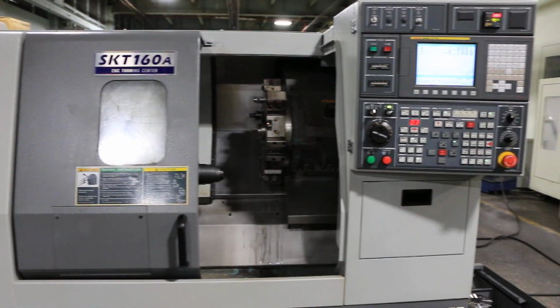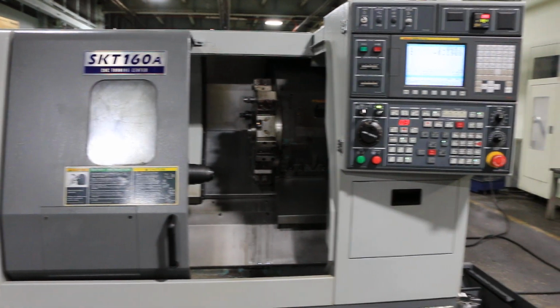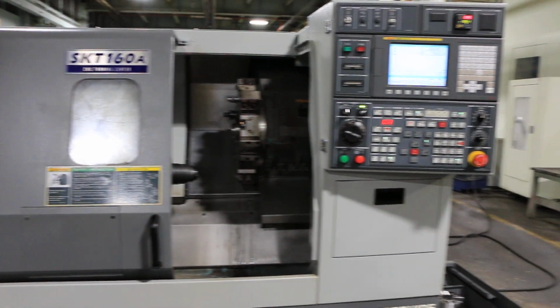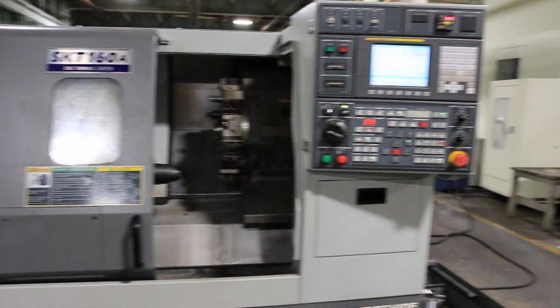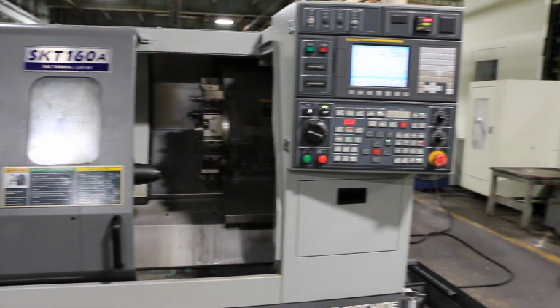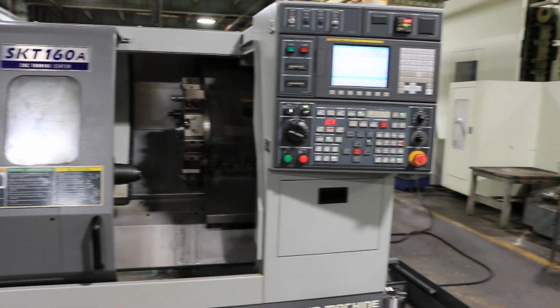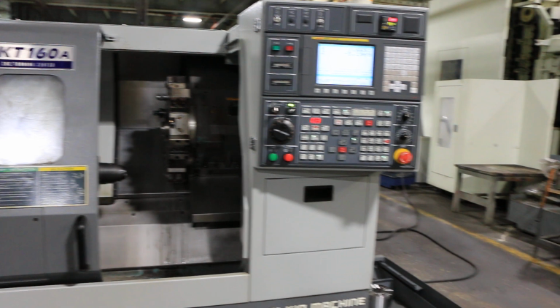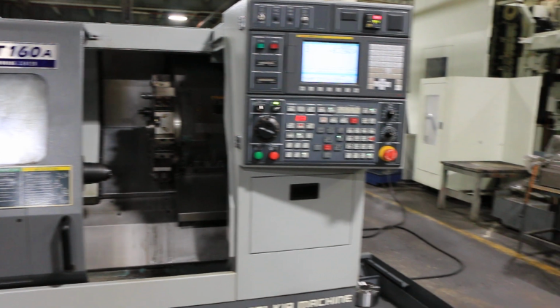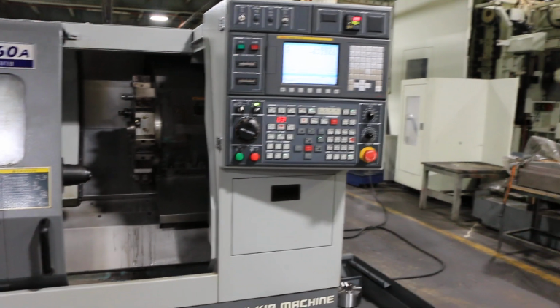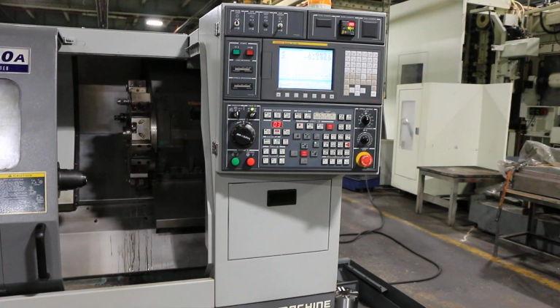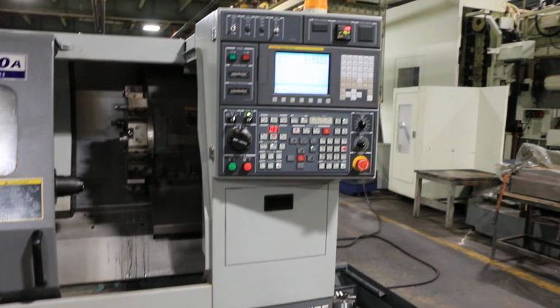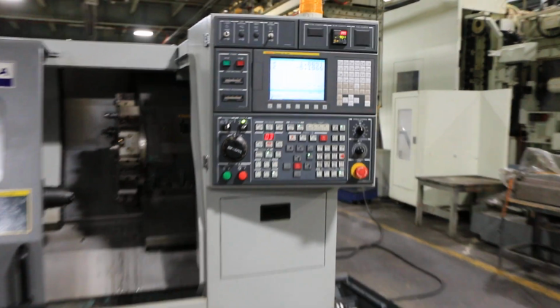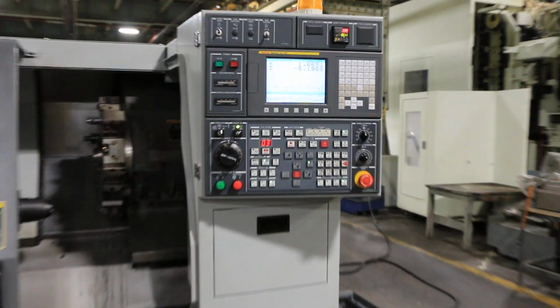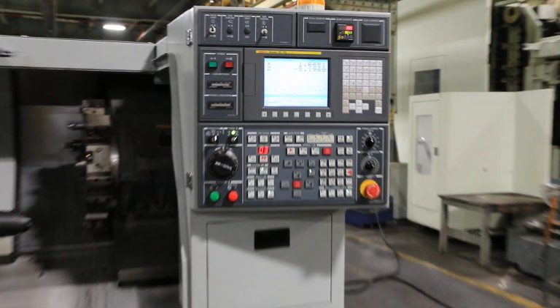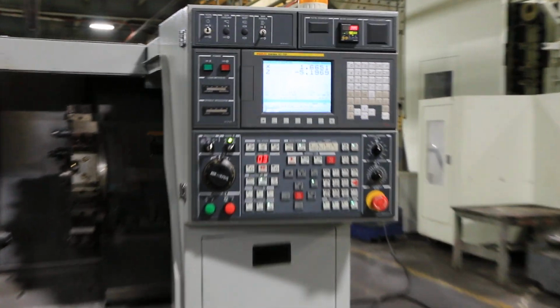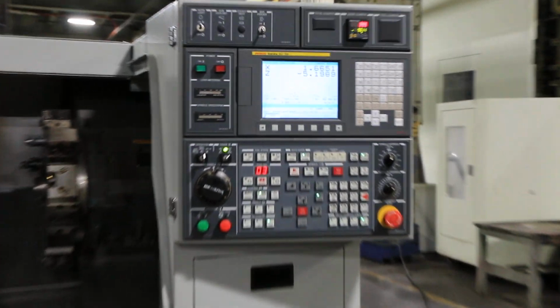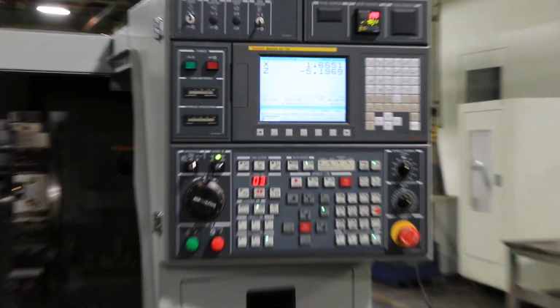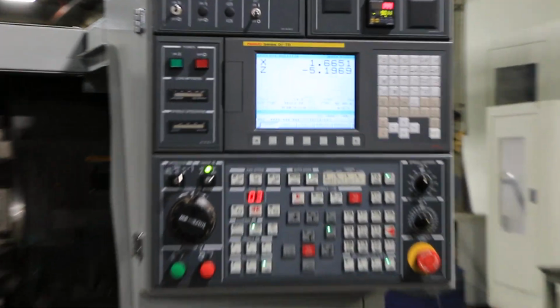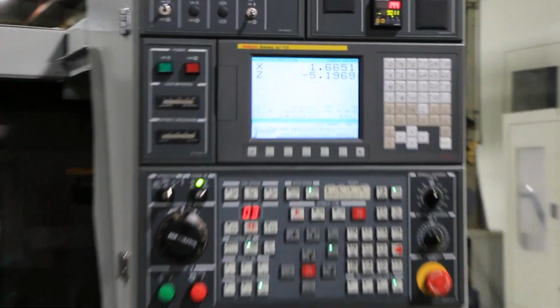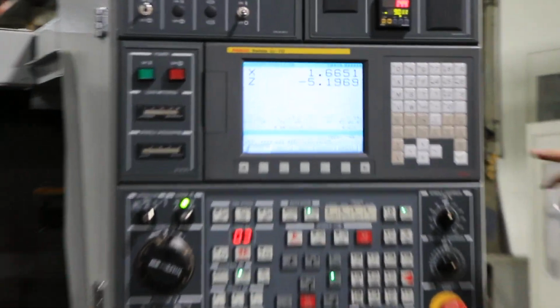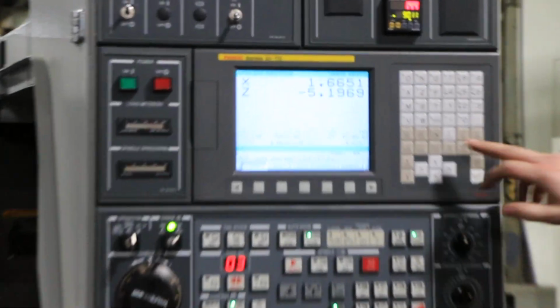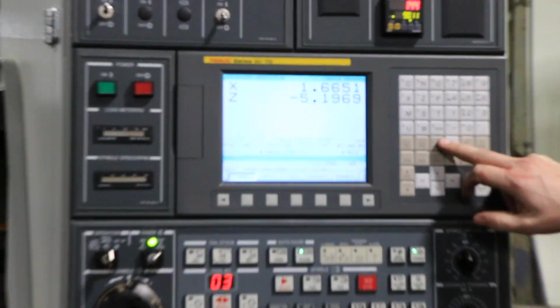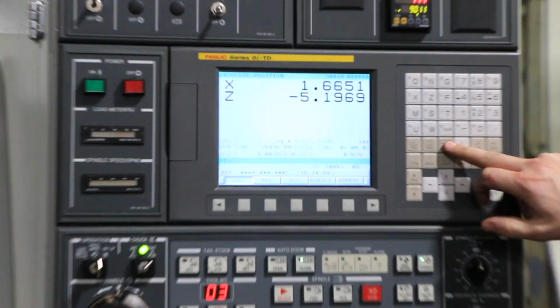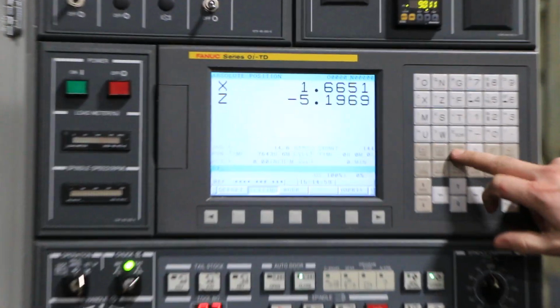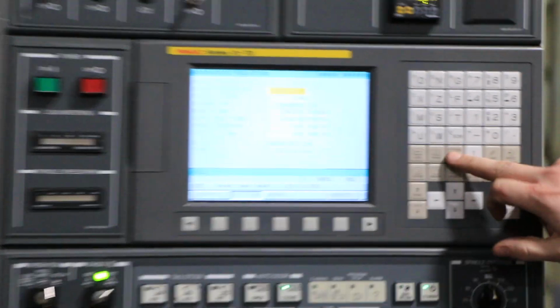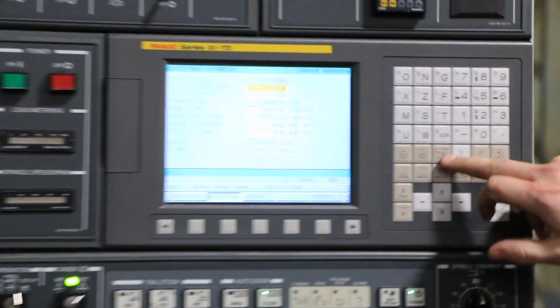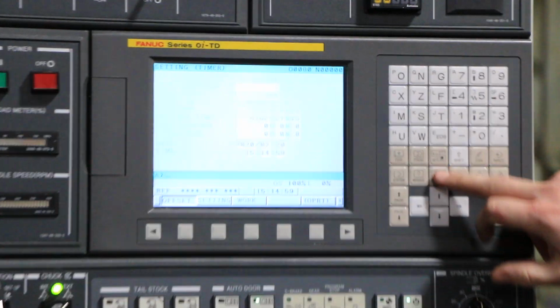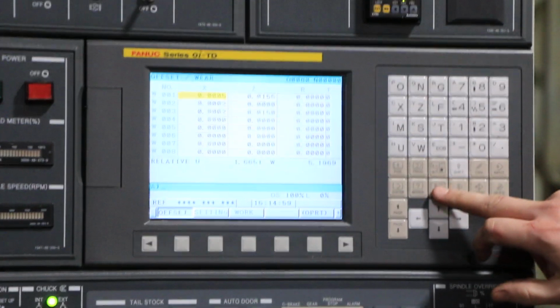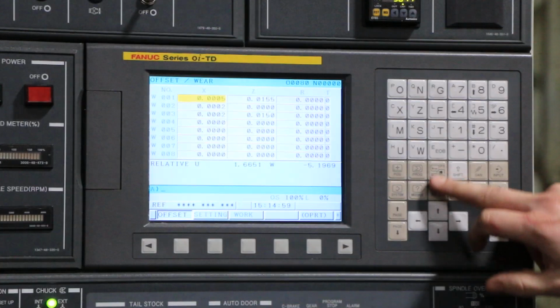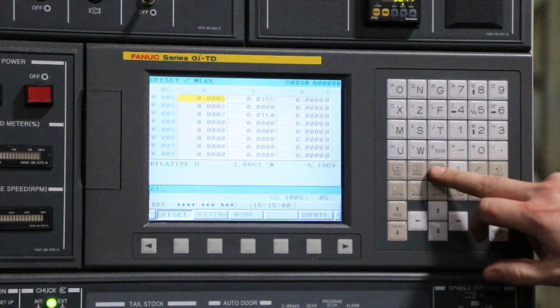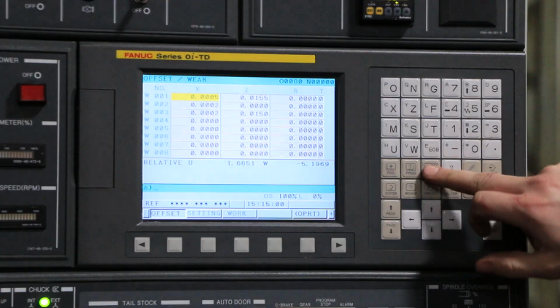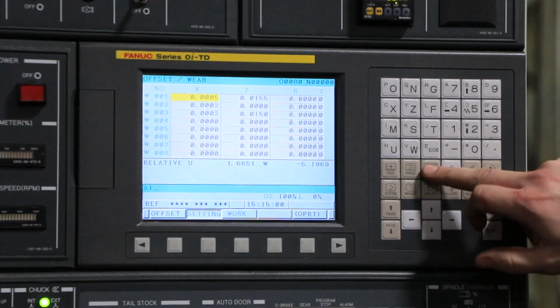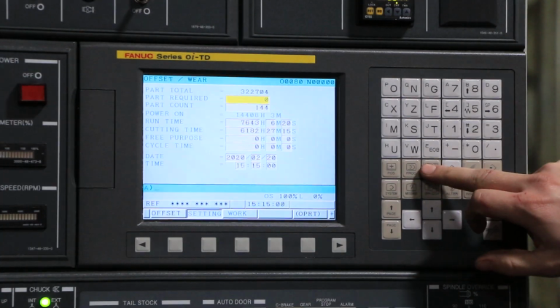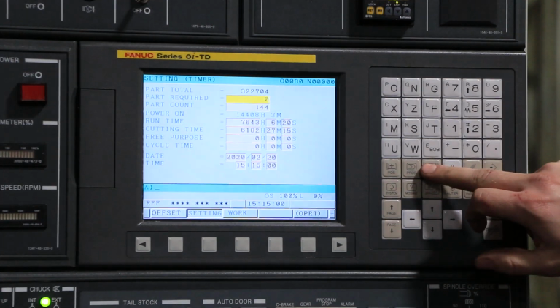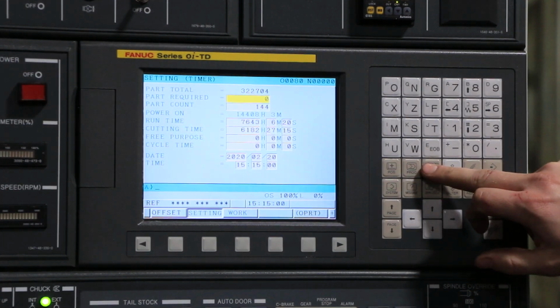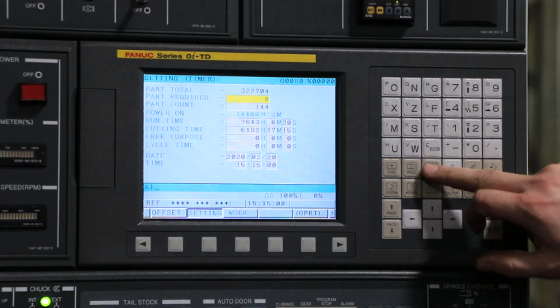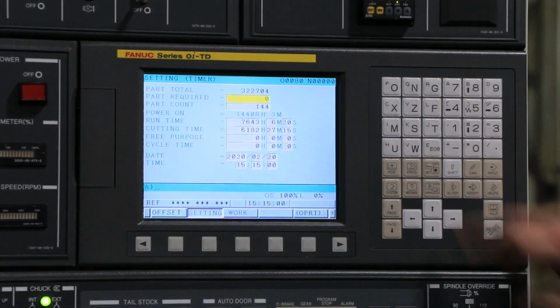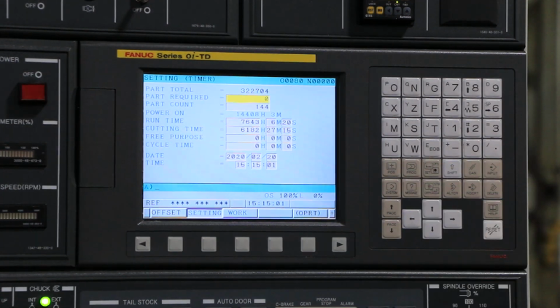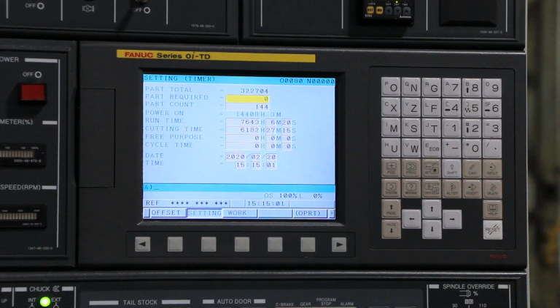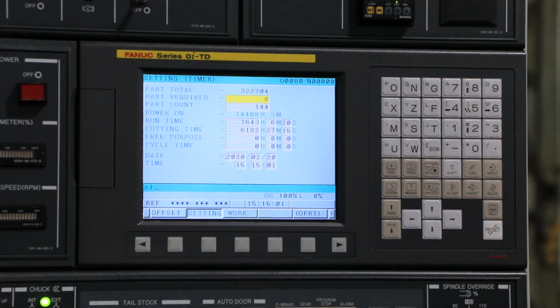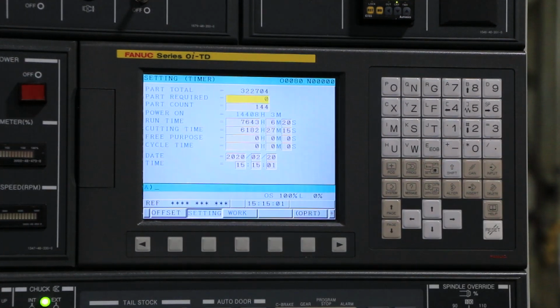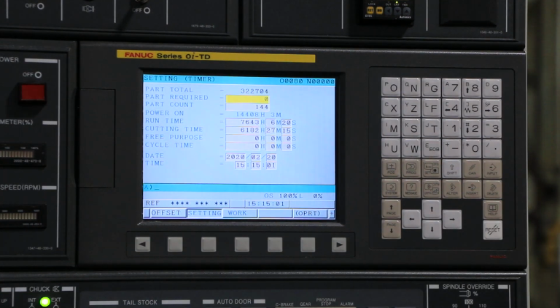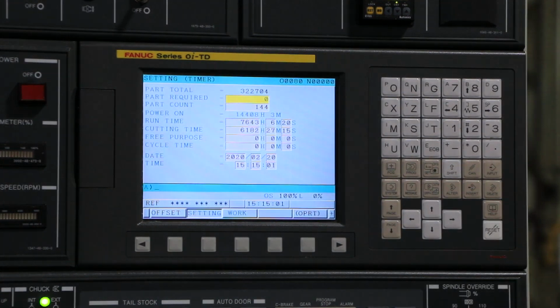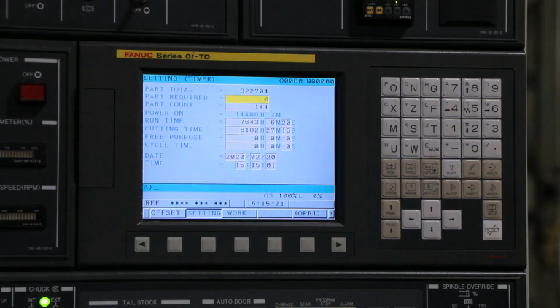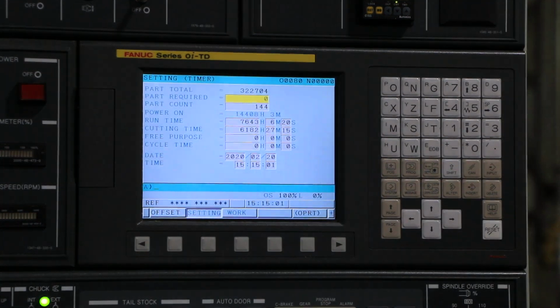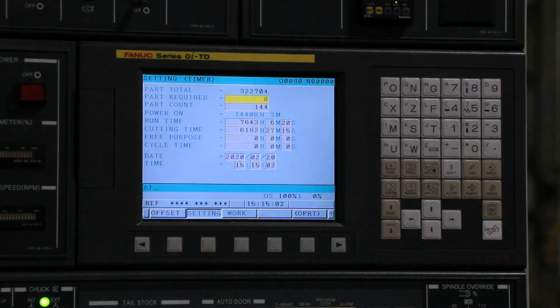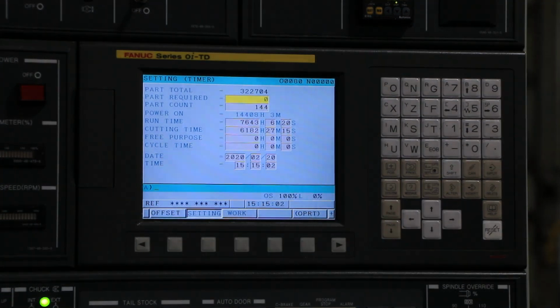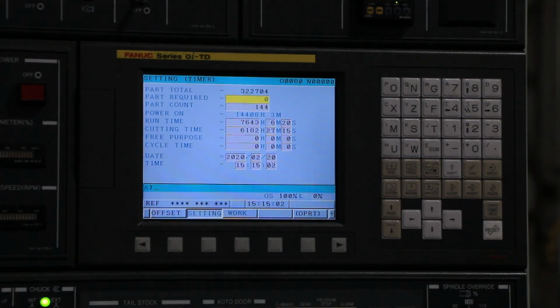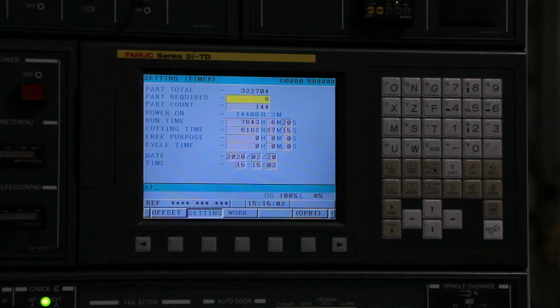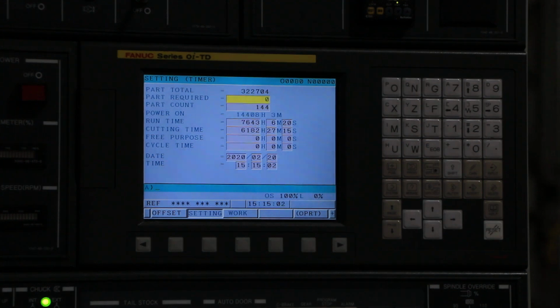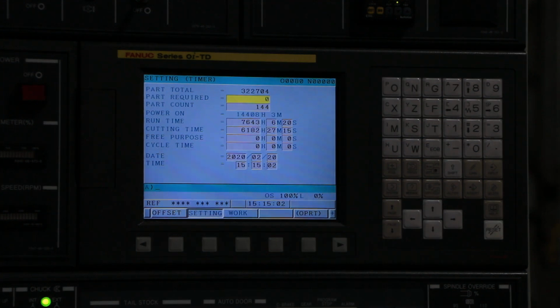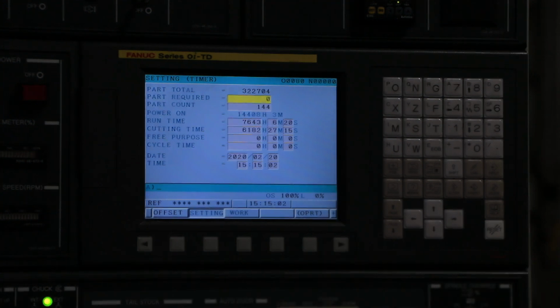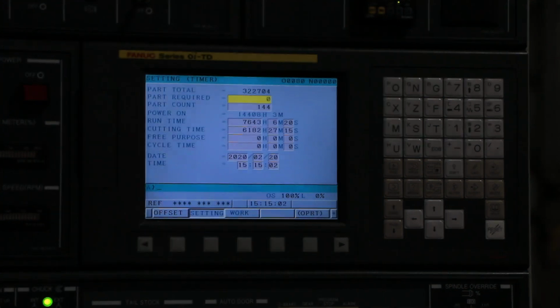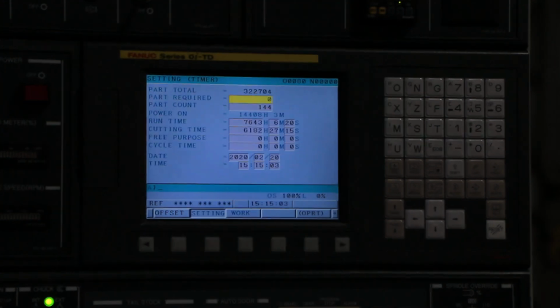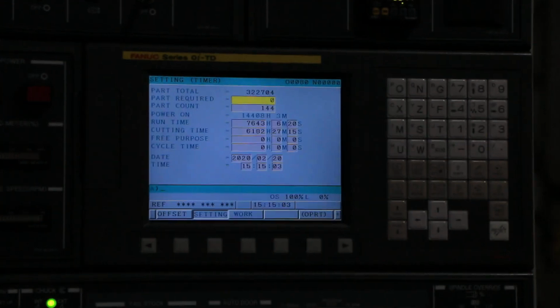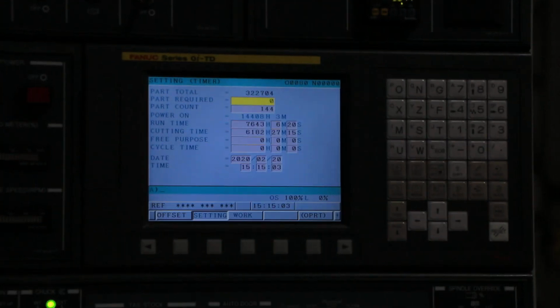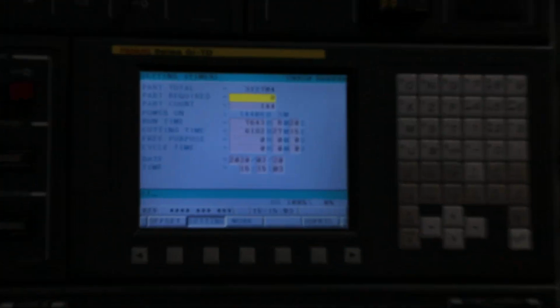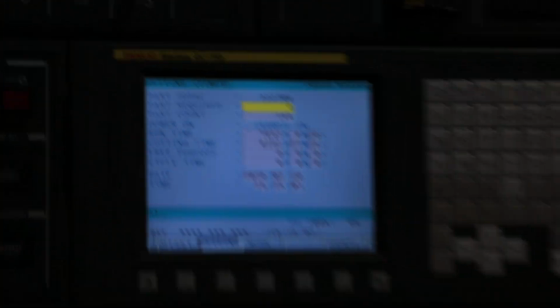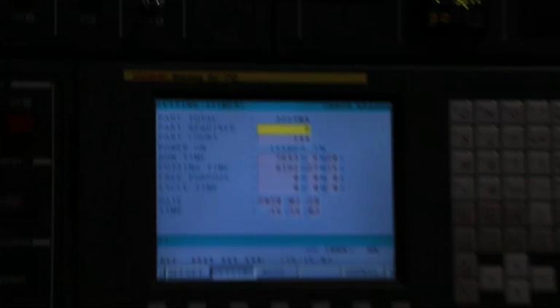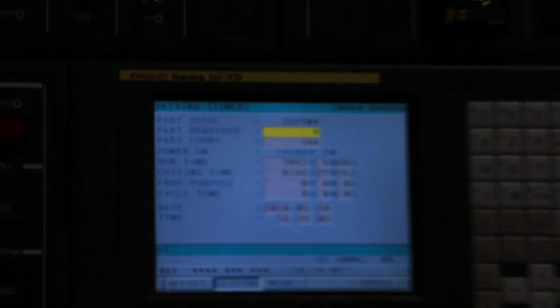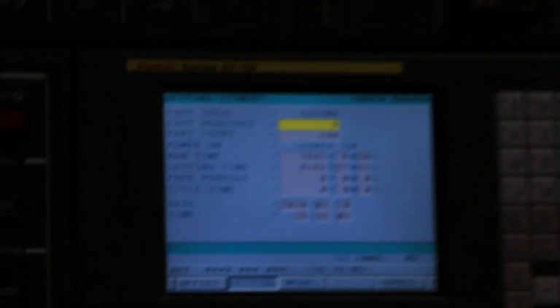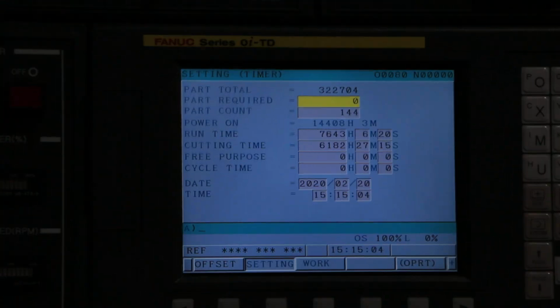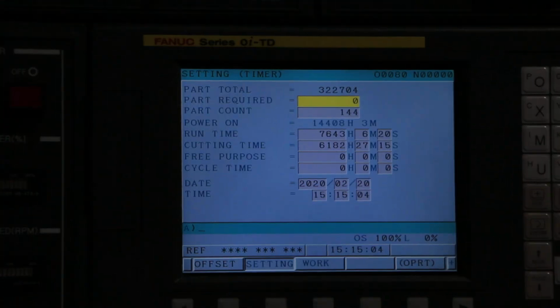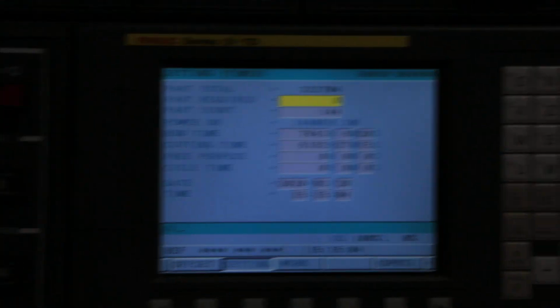Can you pull up the hours? There we go — 6,182 cut hours.